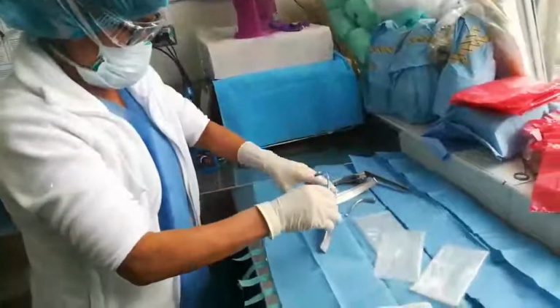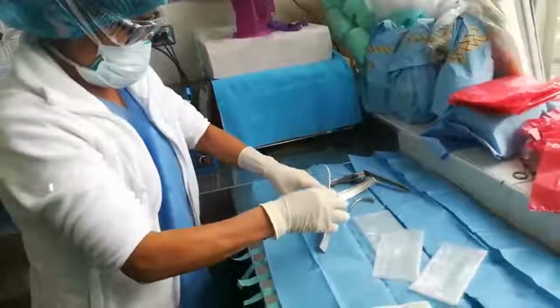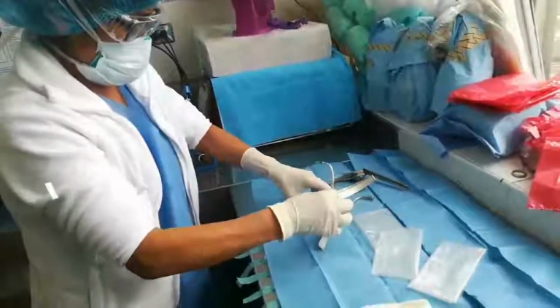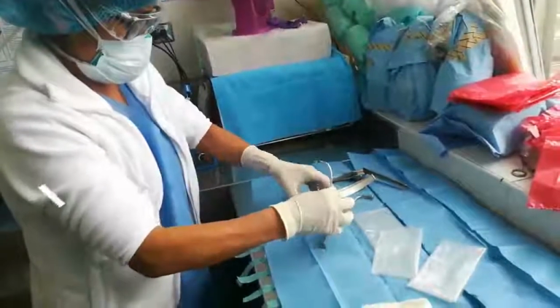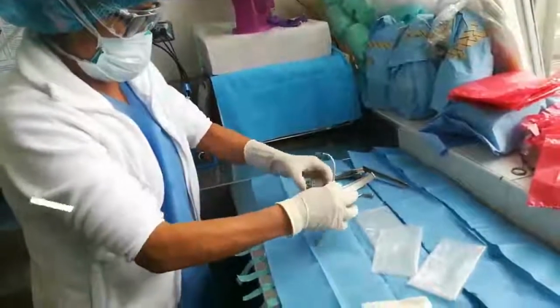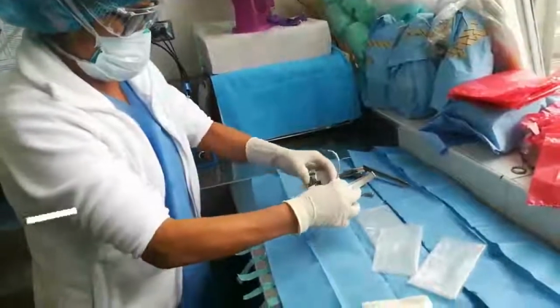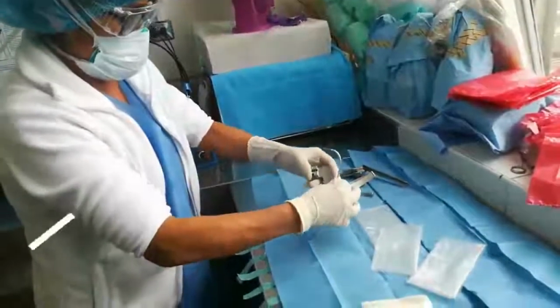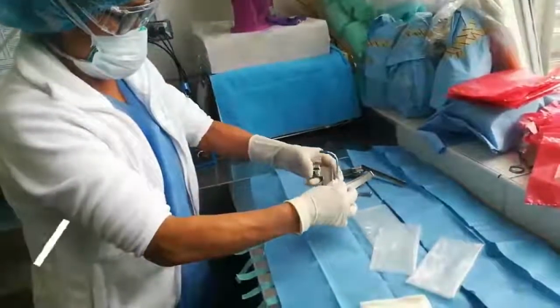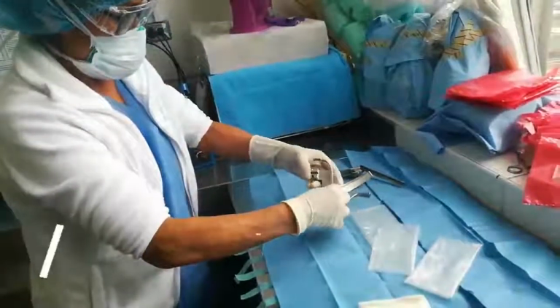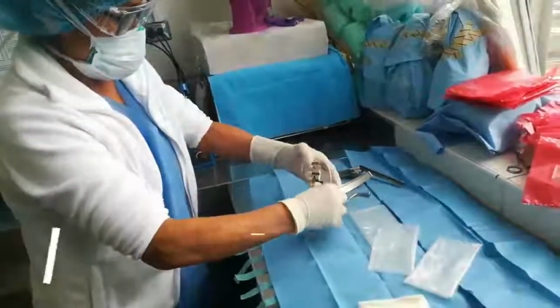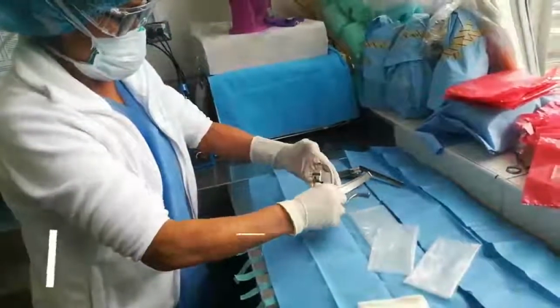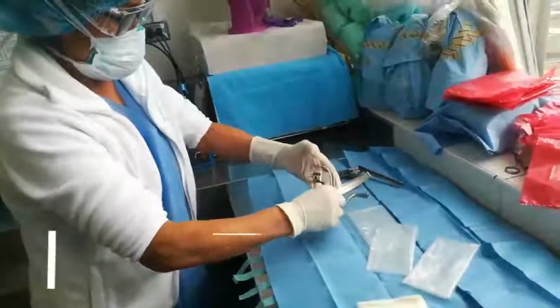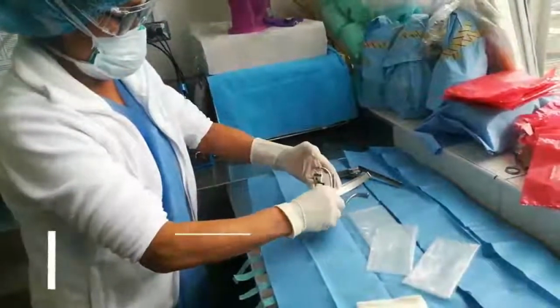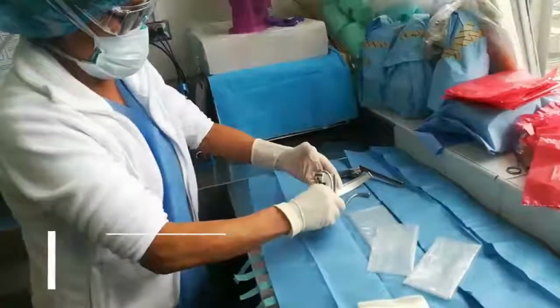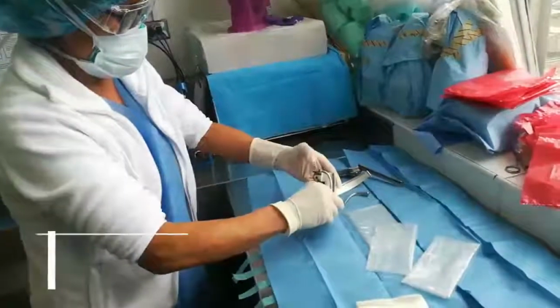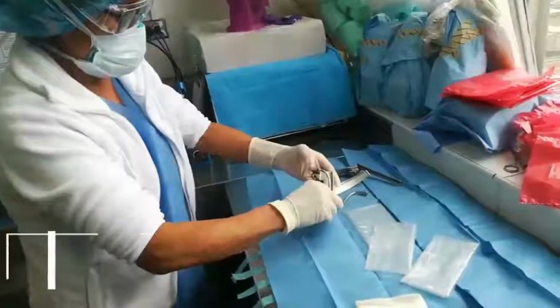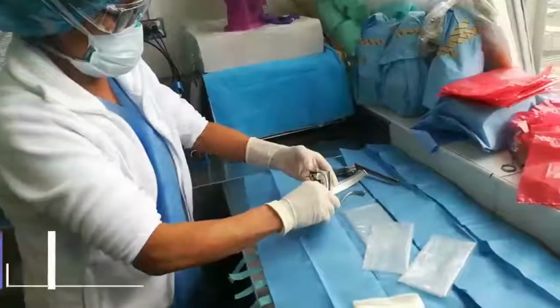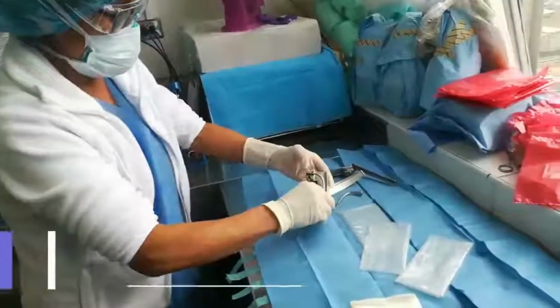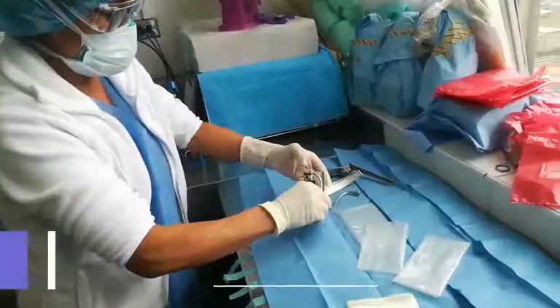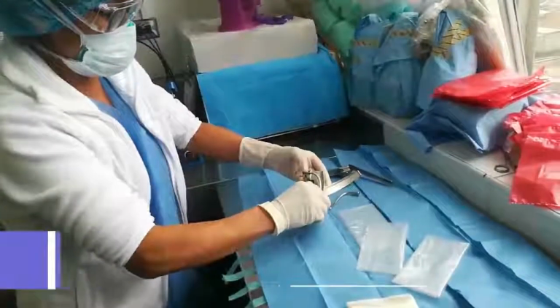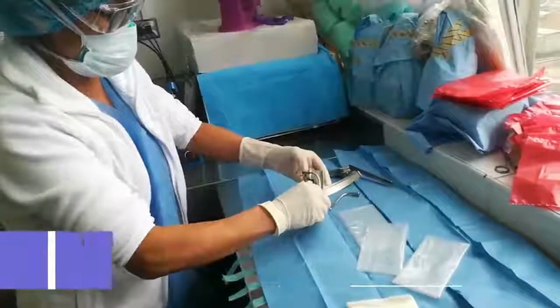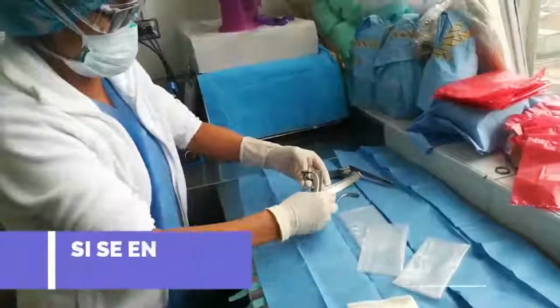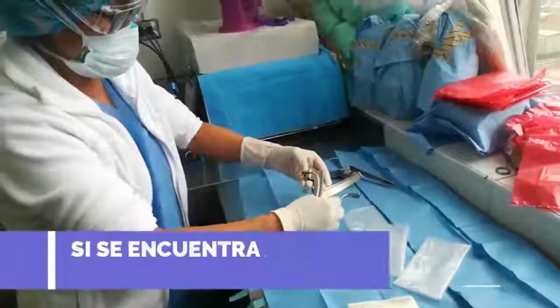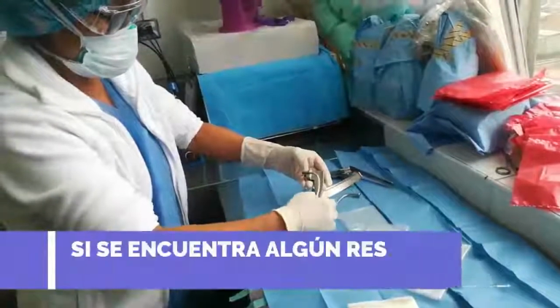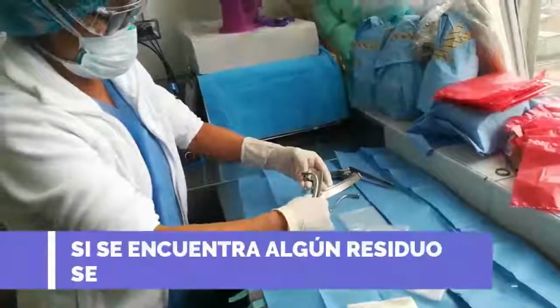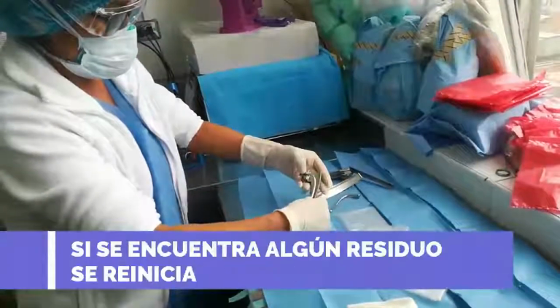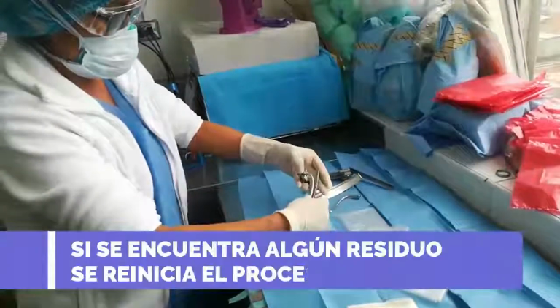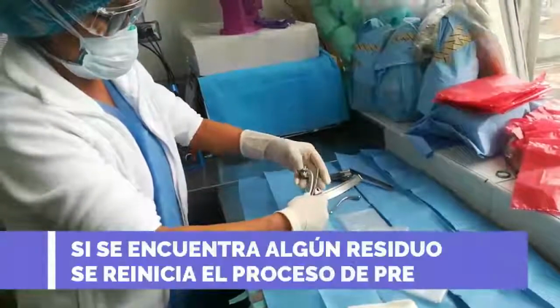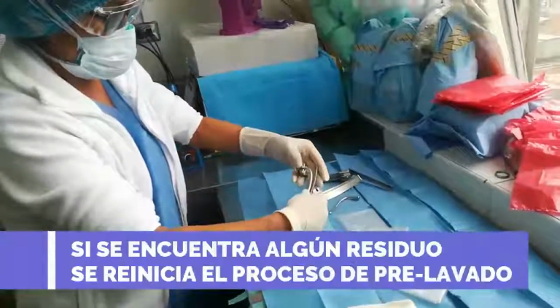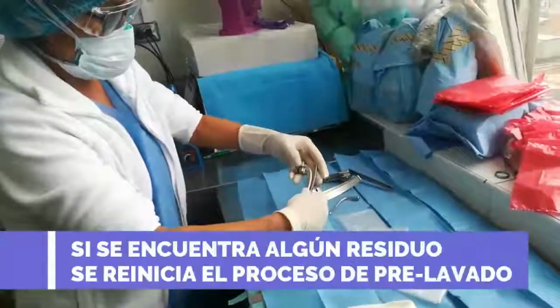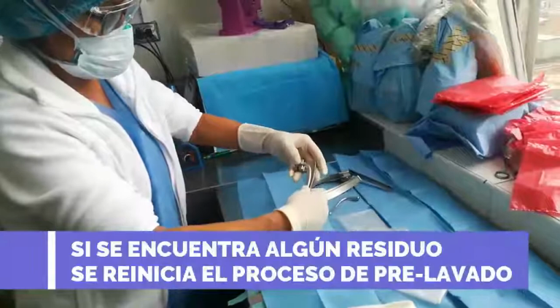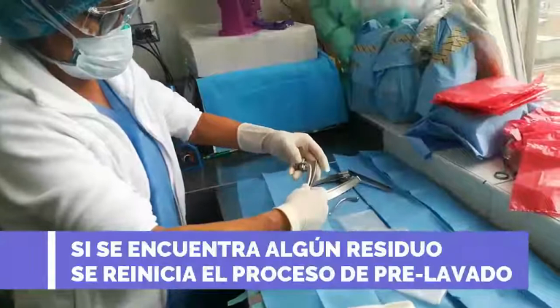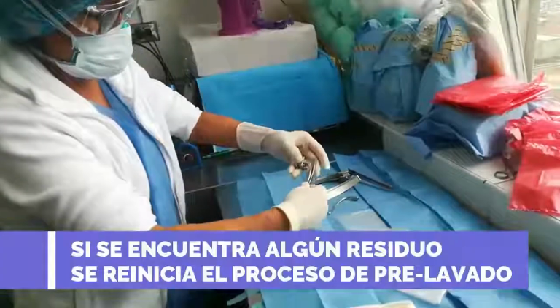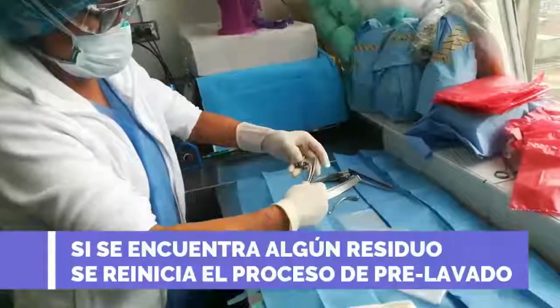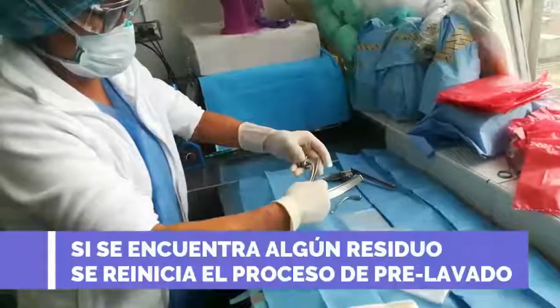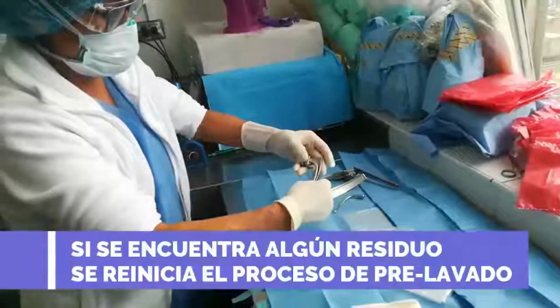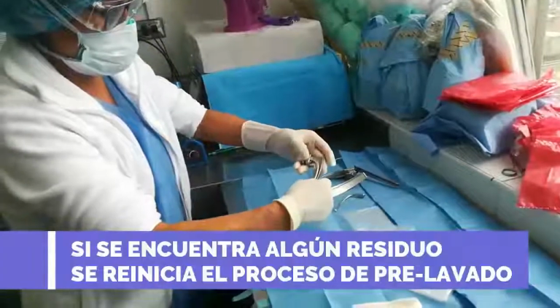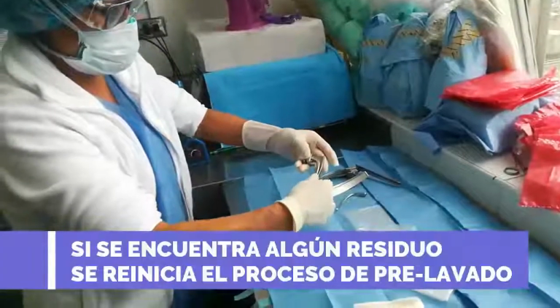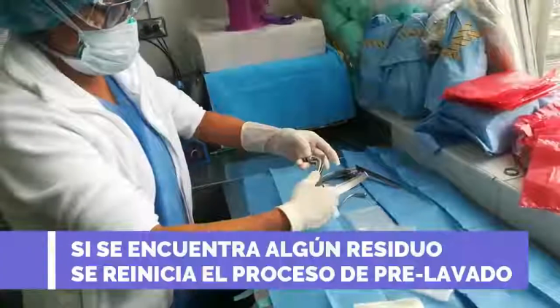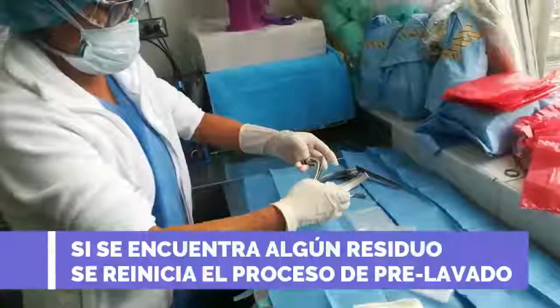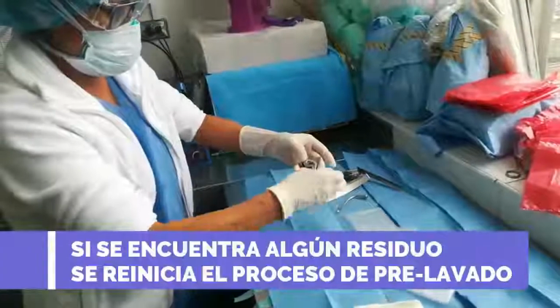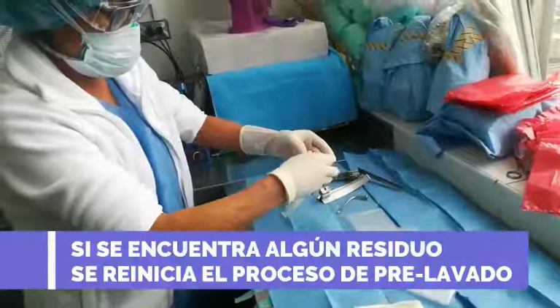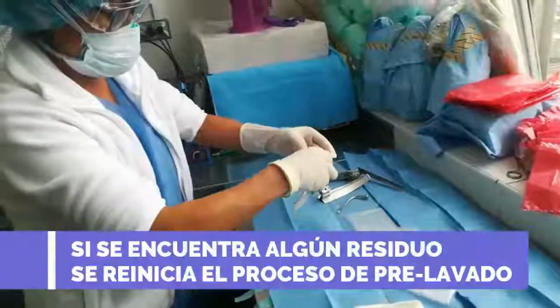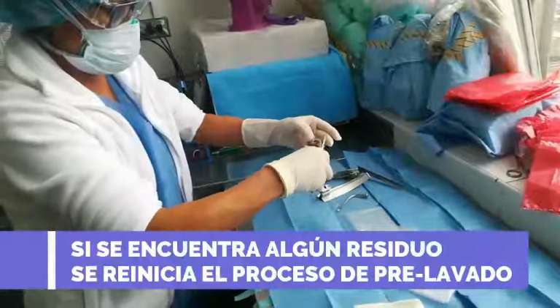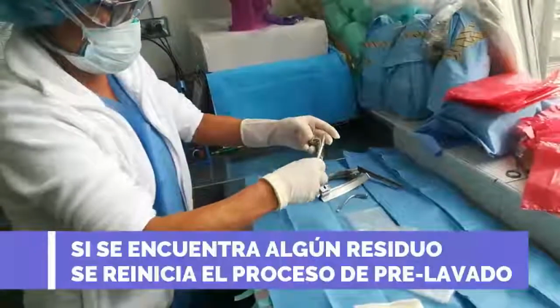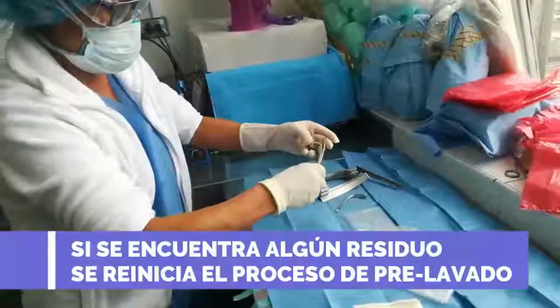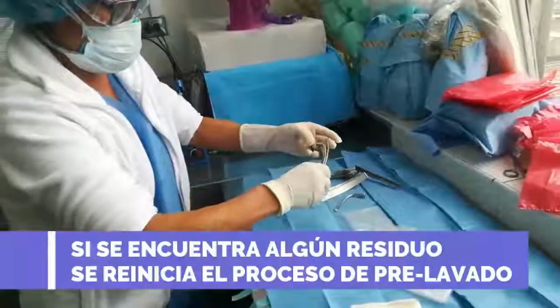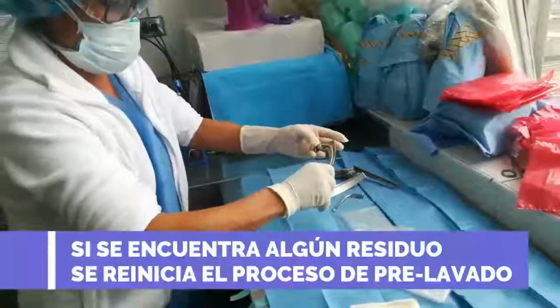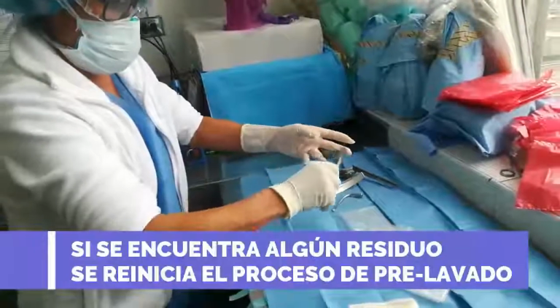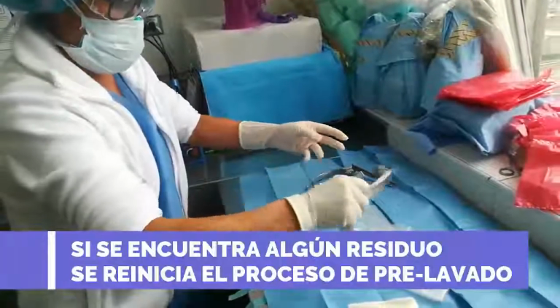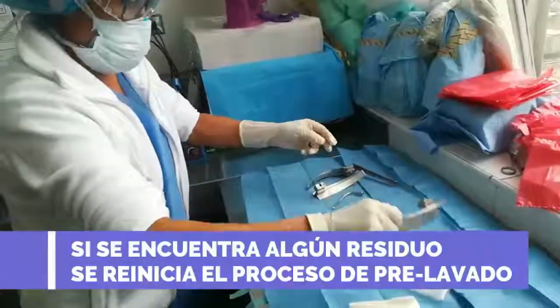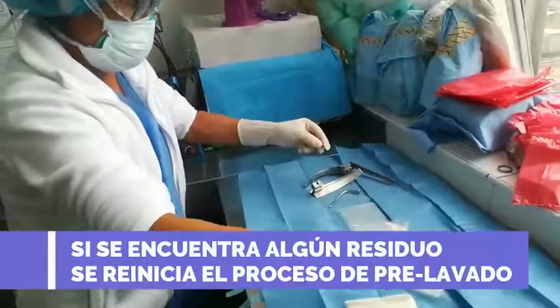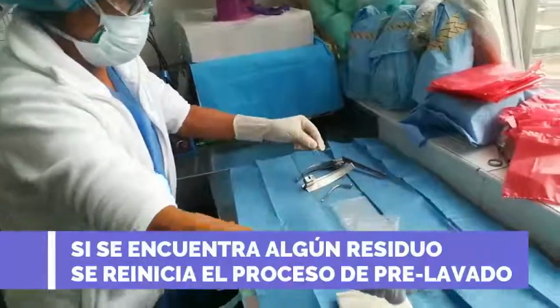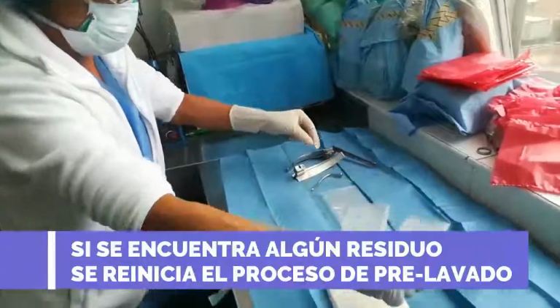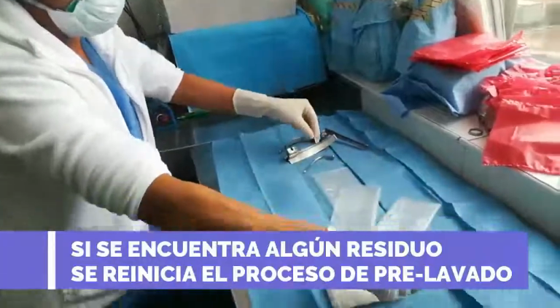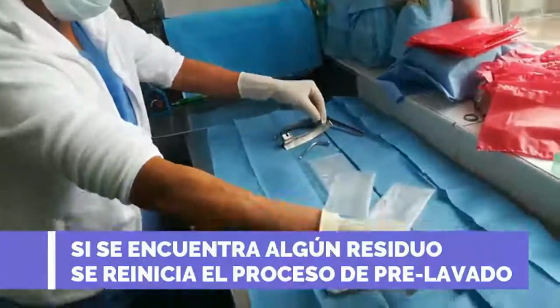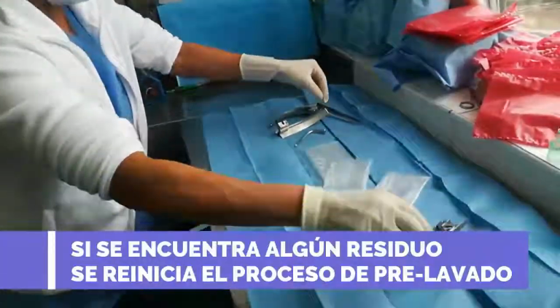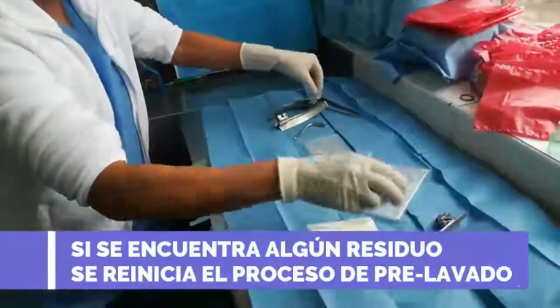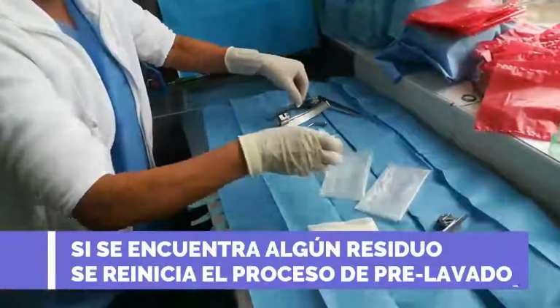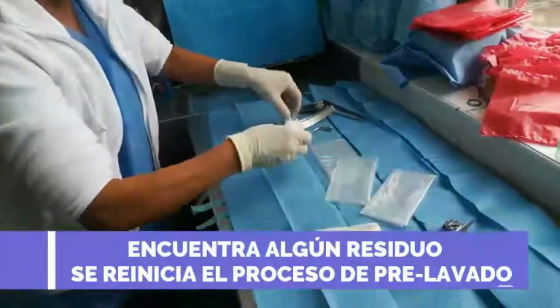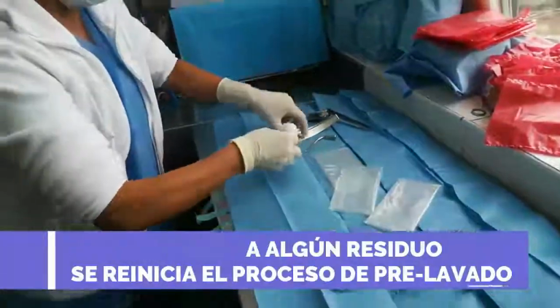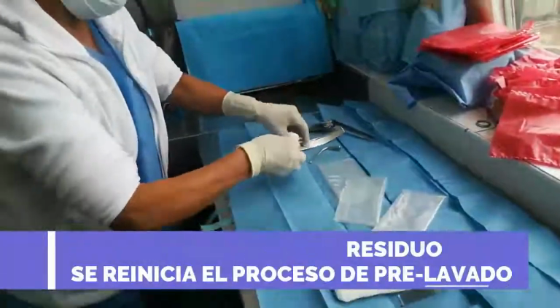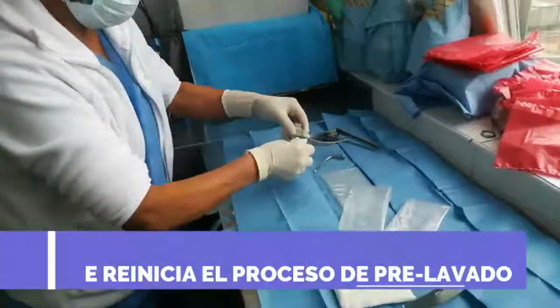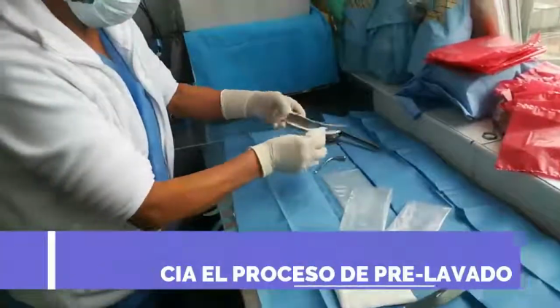Luego lo voy a llevar al esterilizador para completar el proceso.